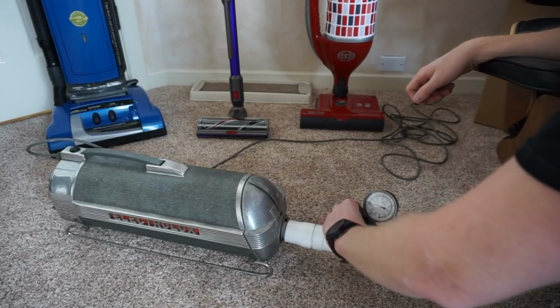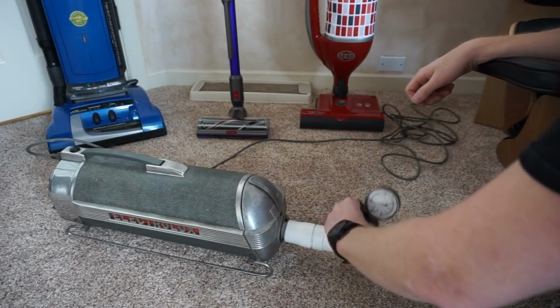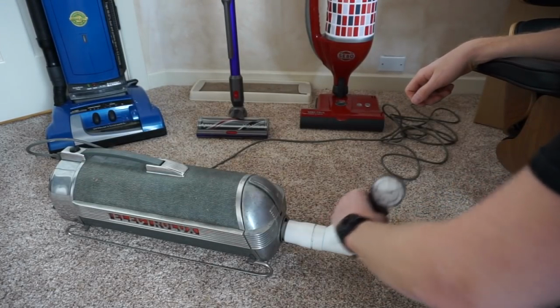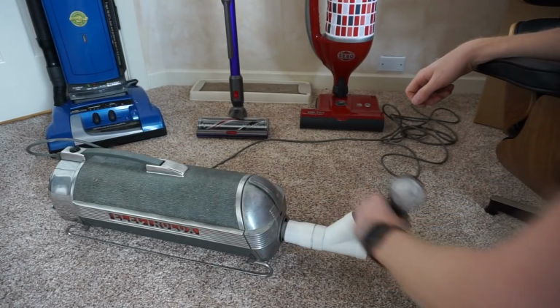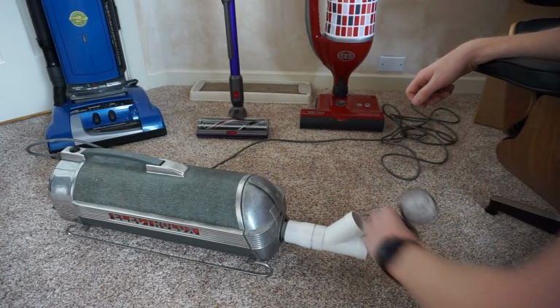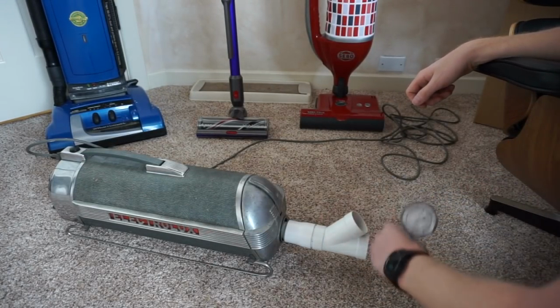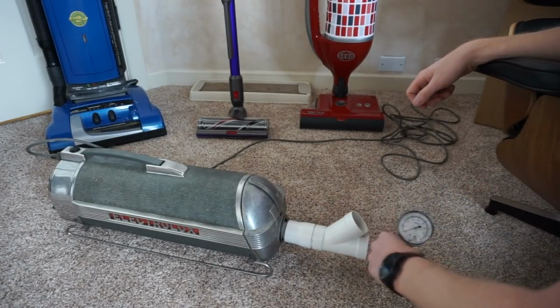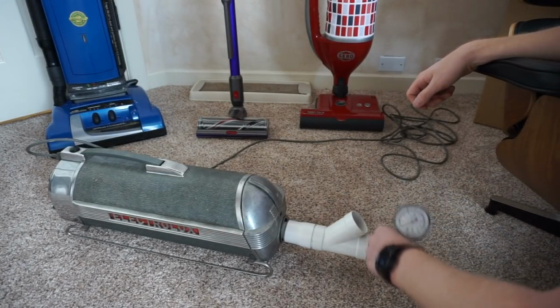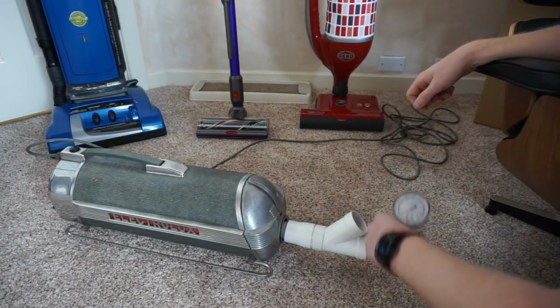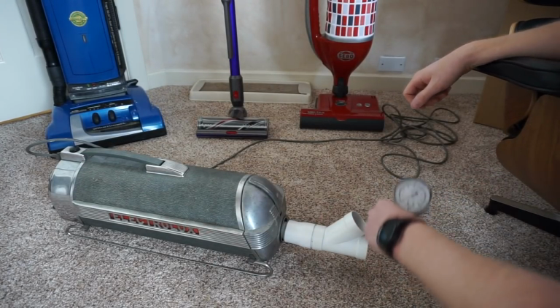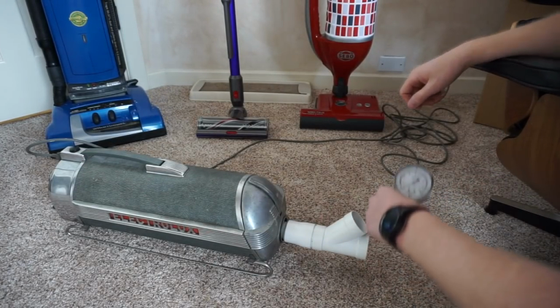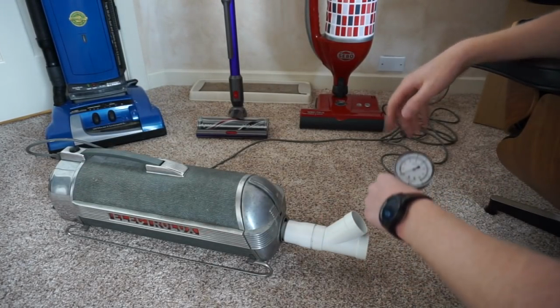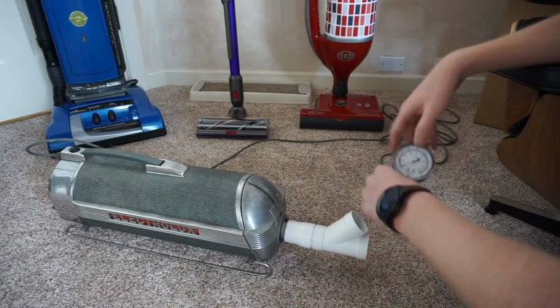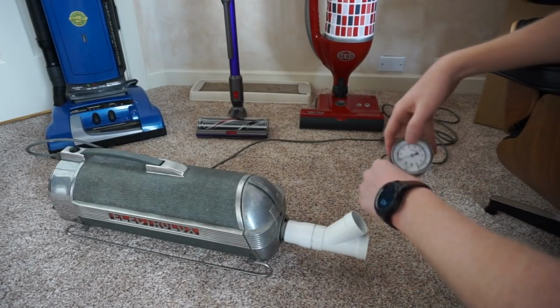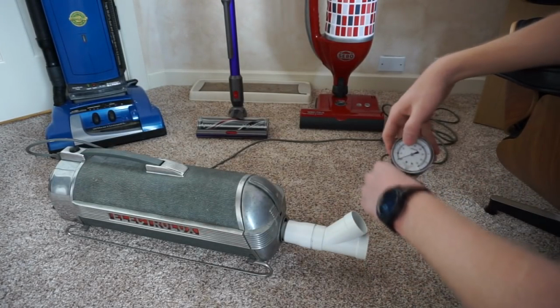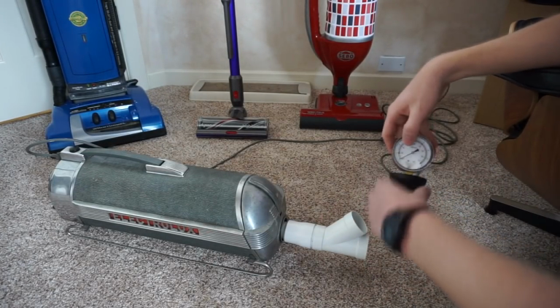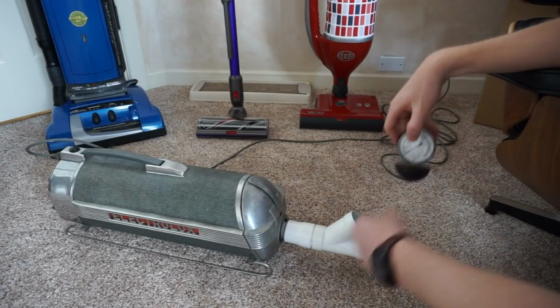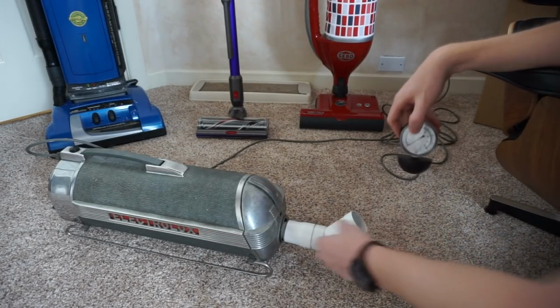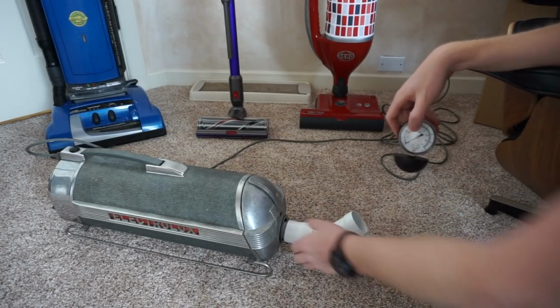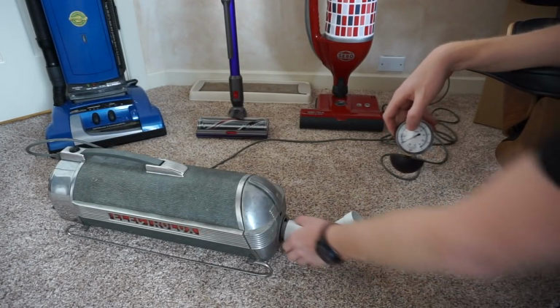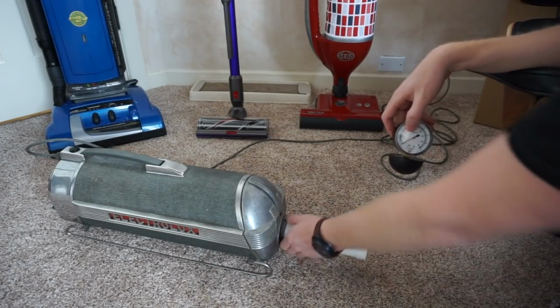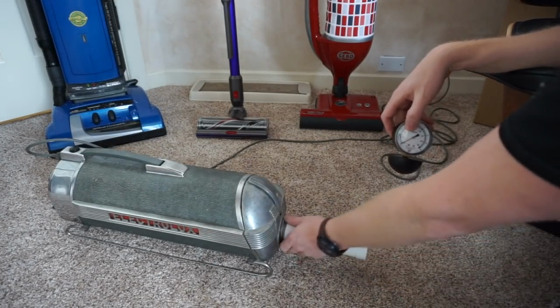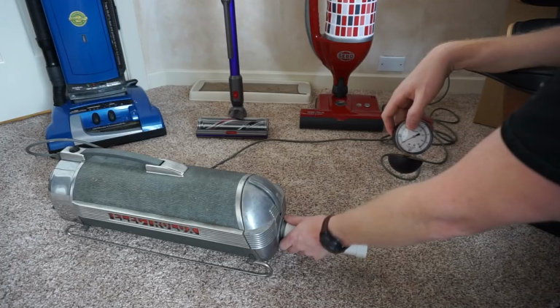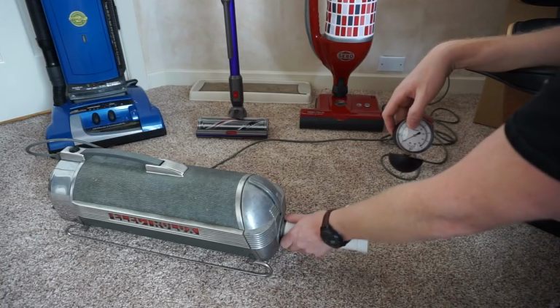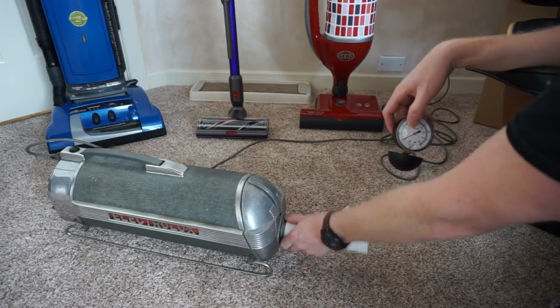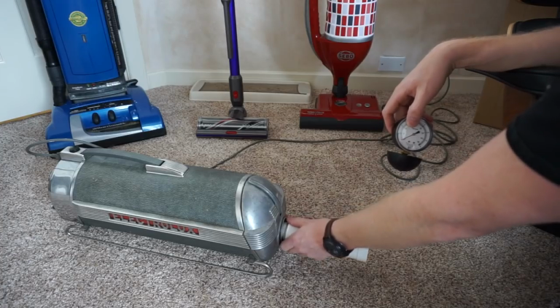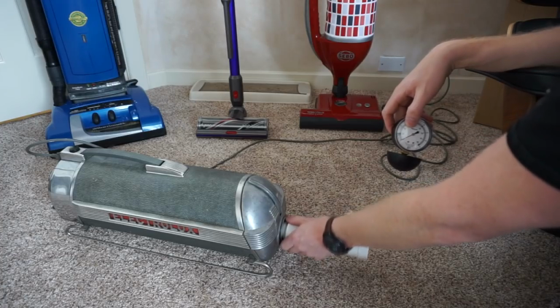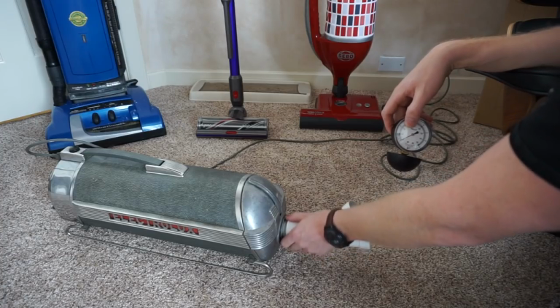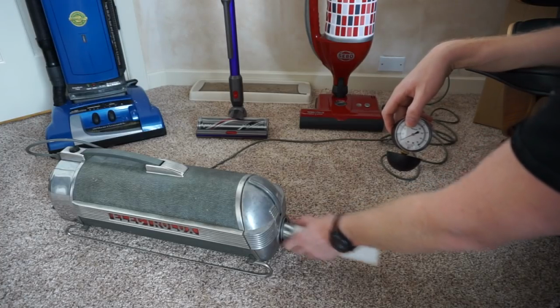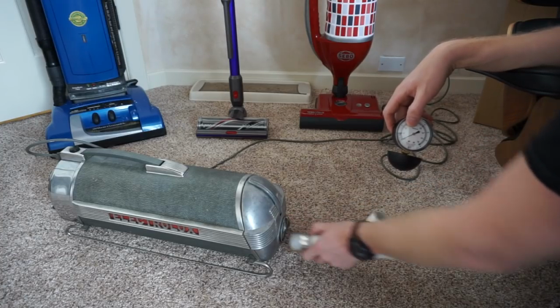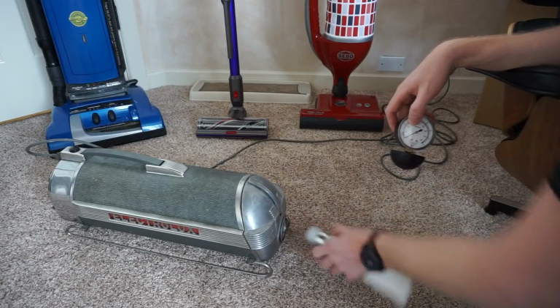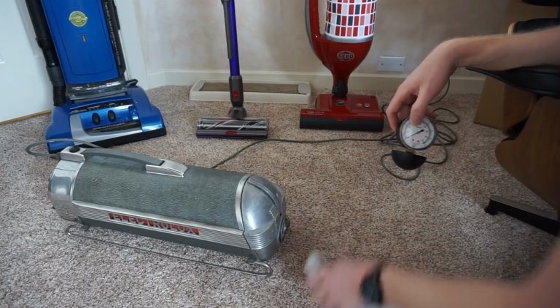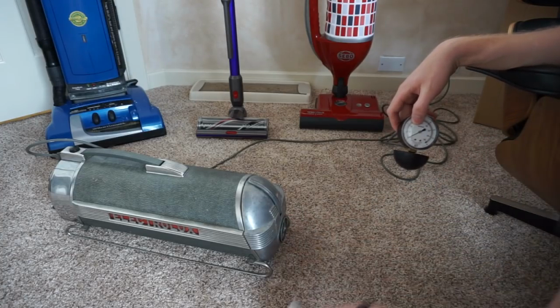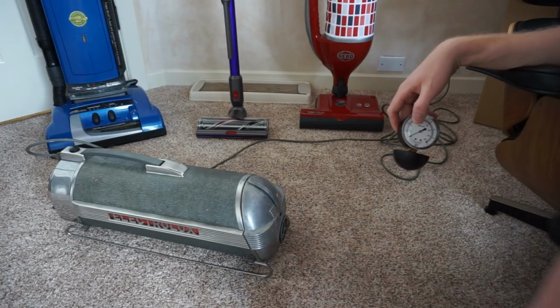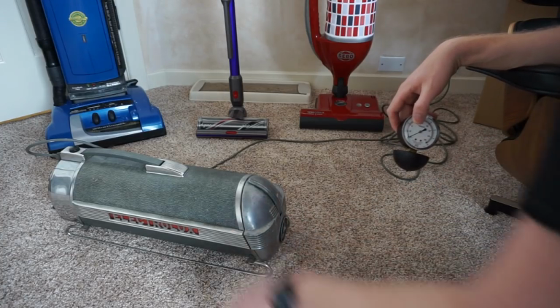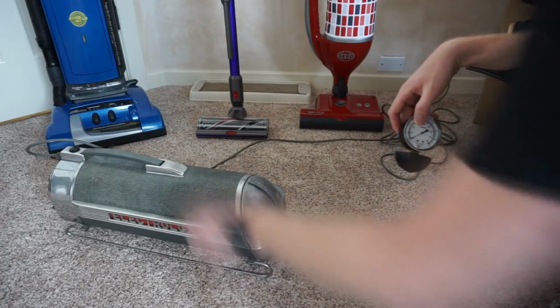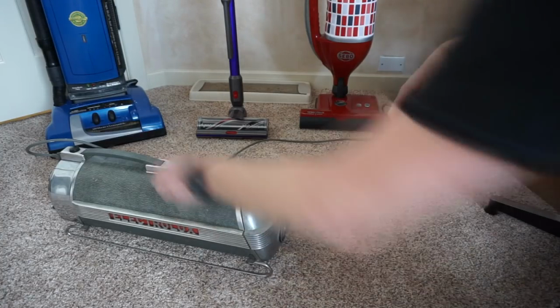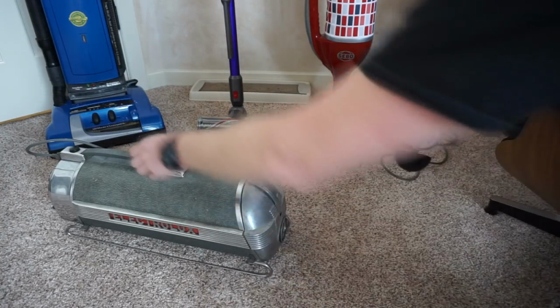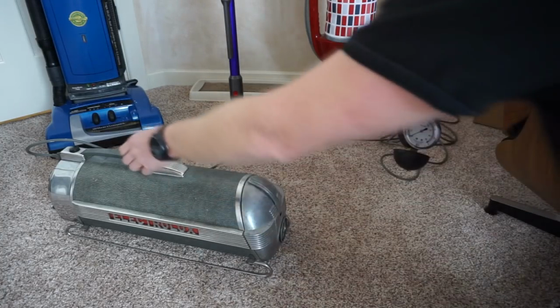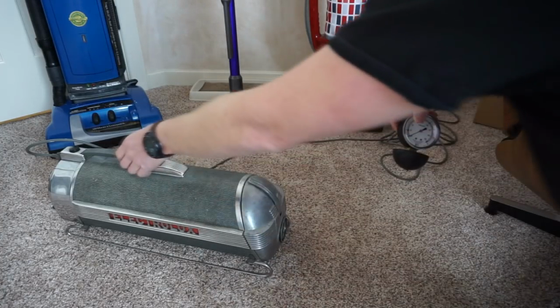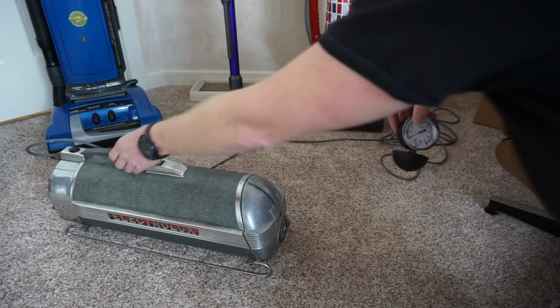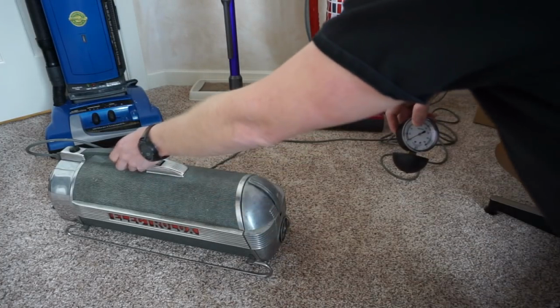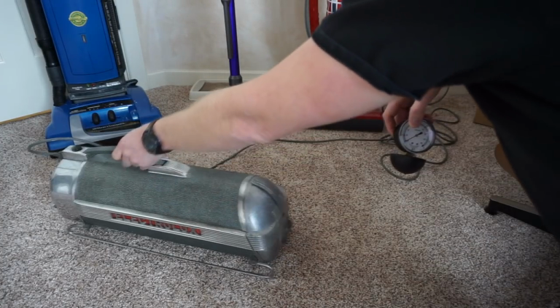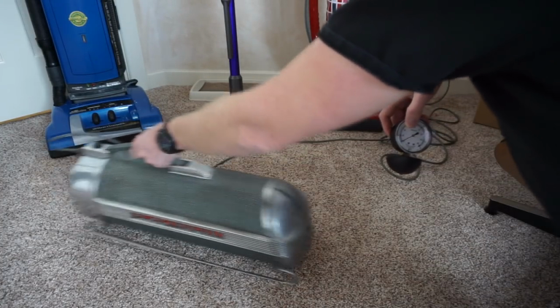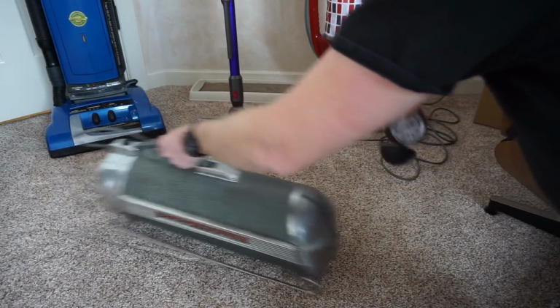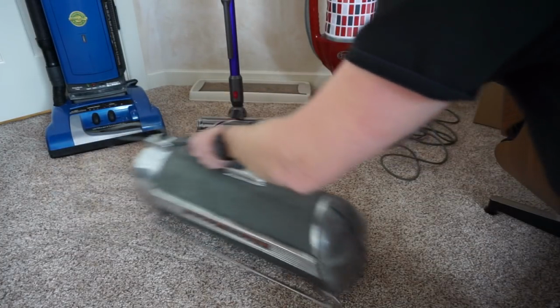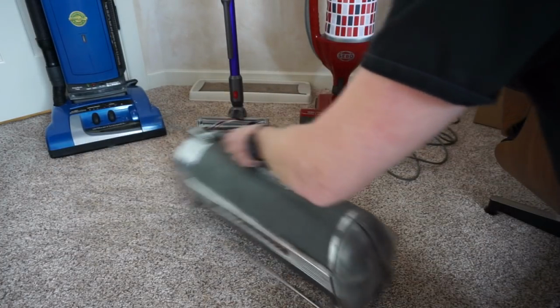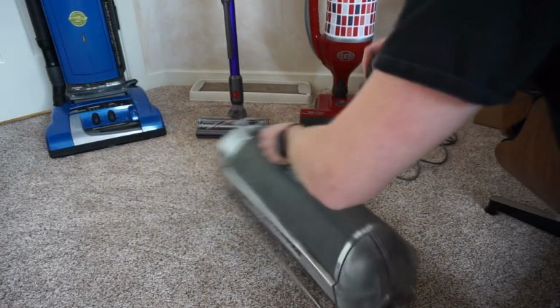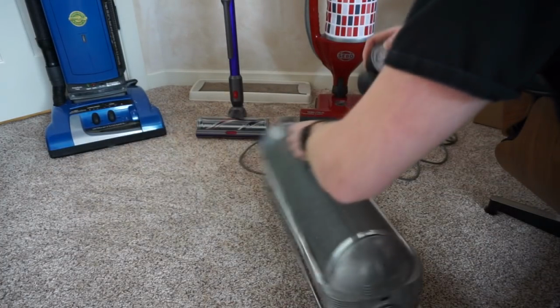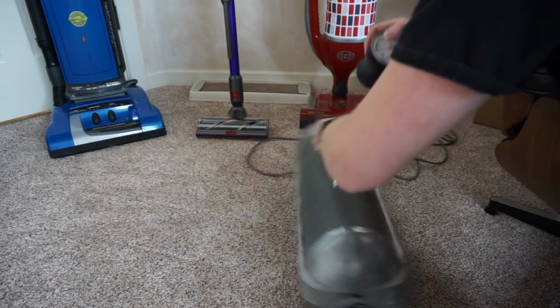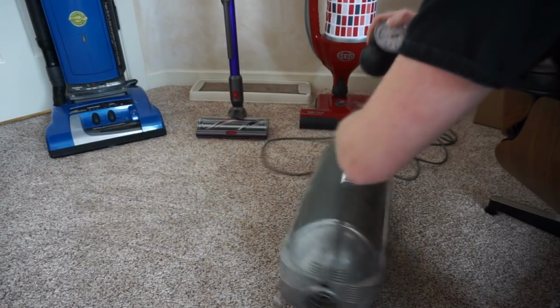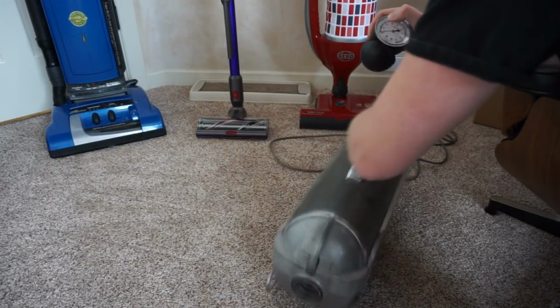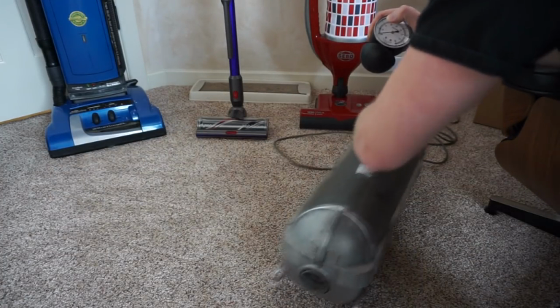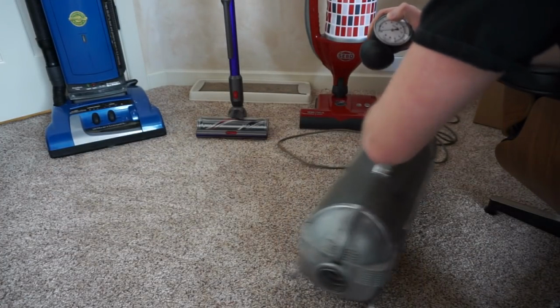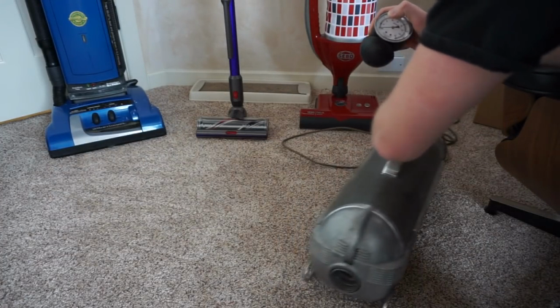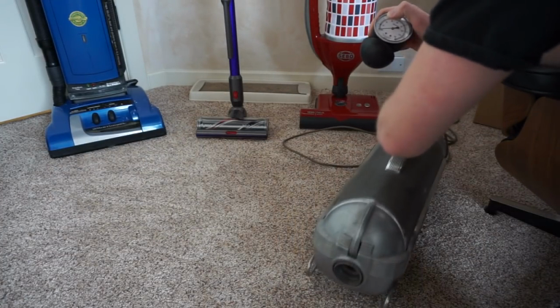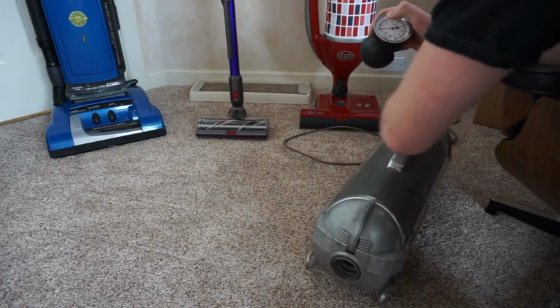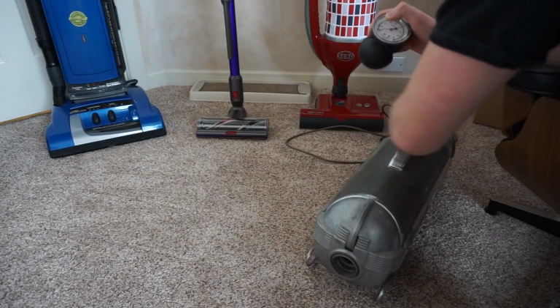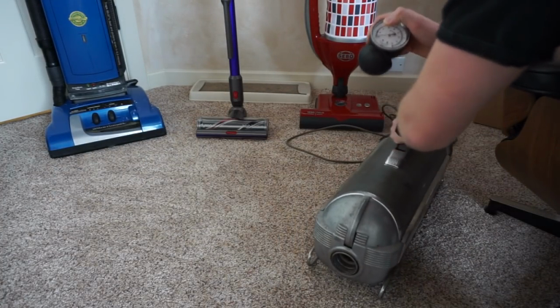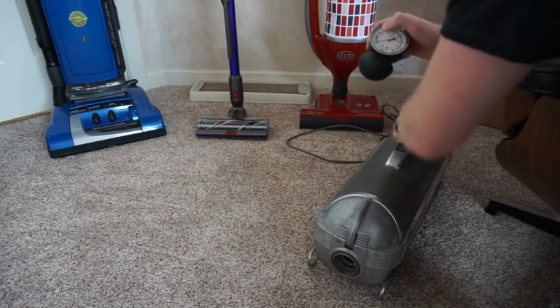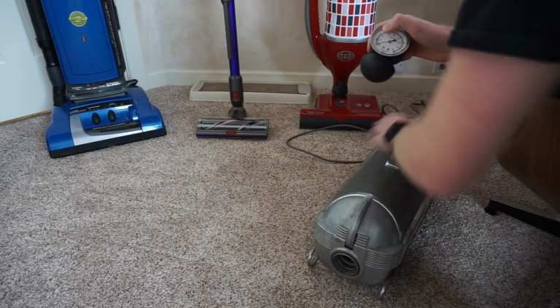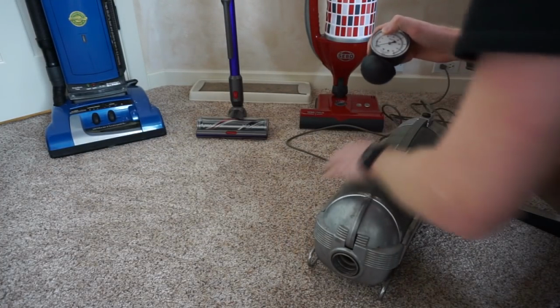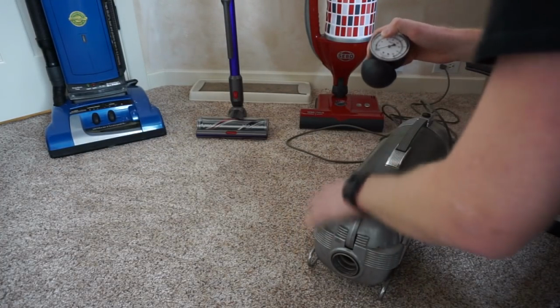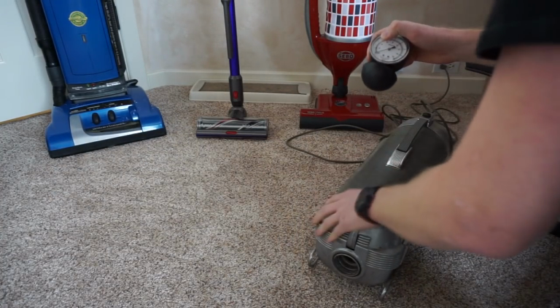We can see that that got just about 20 on that gauge, and that is one old Electrolux.